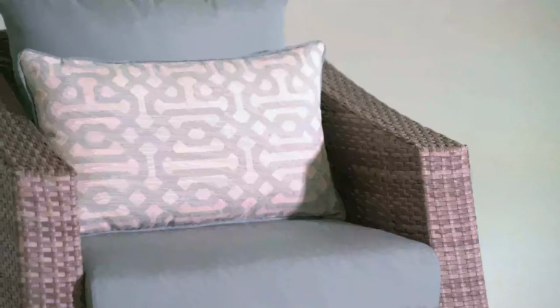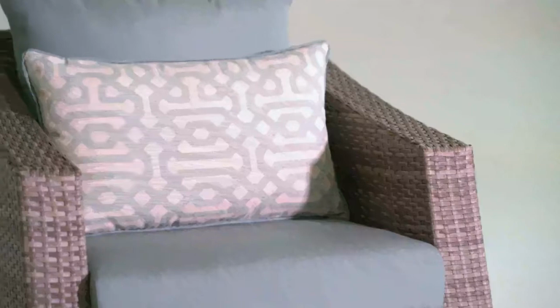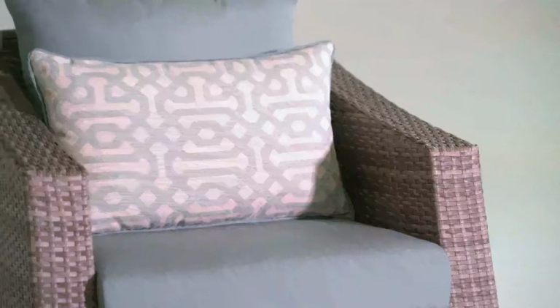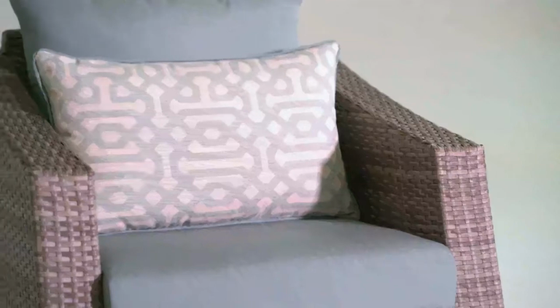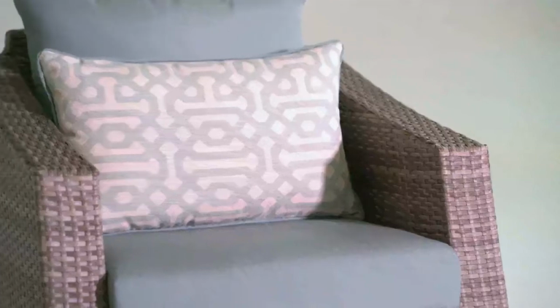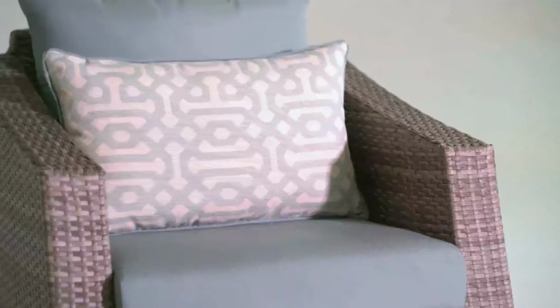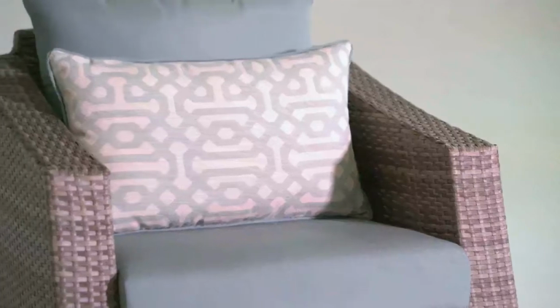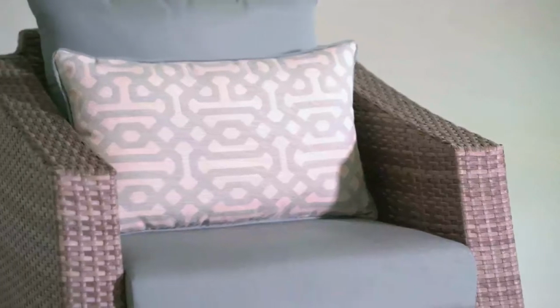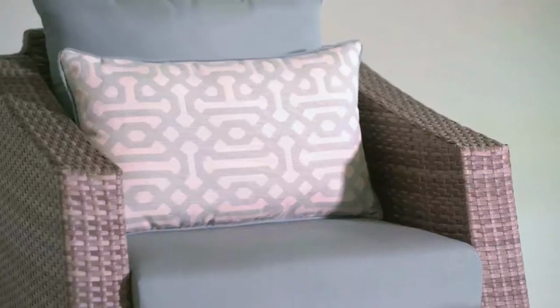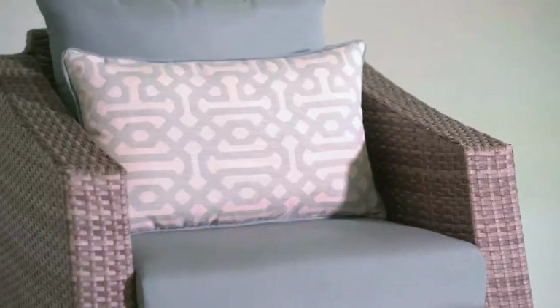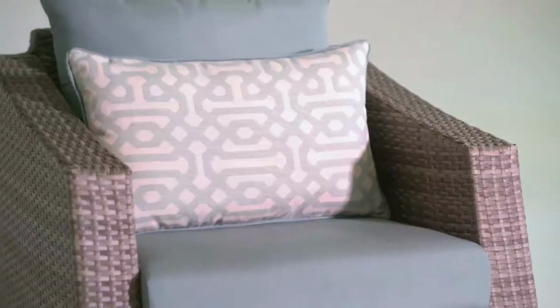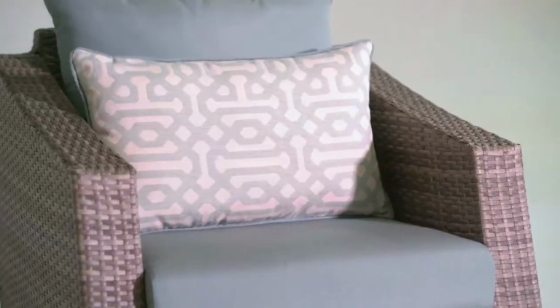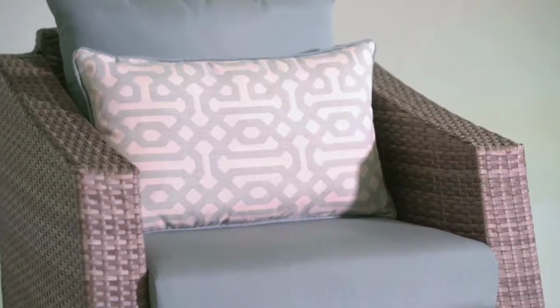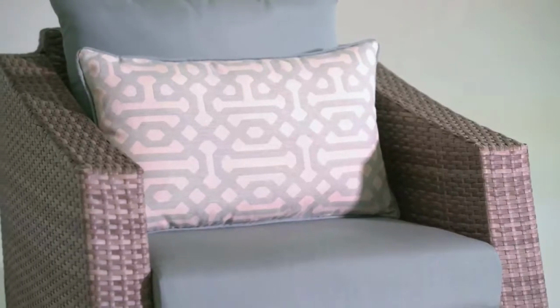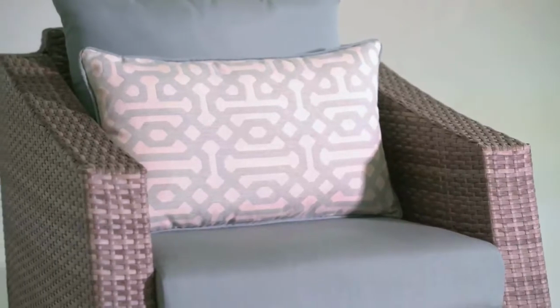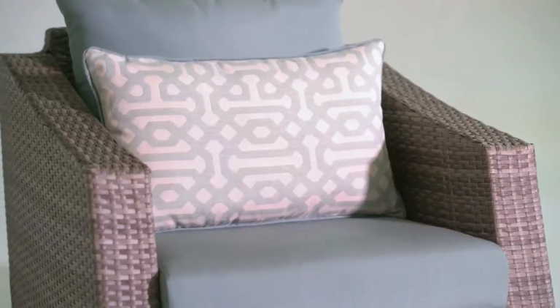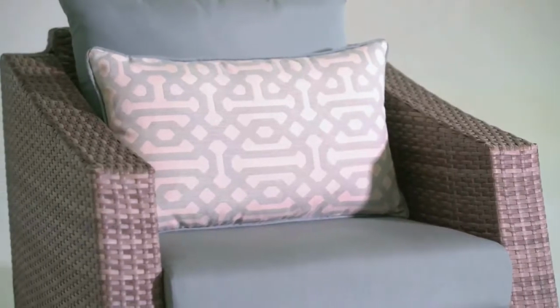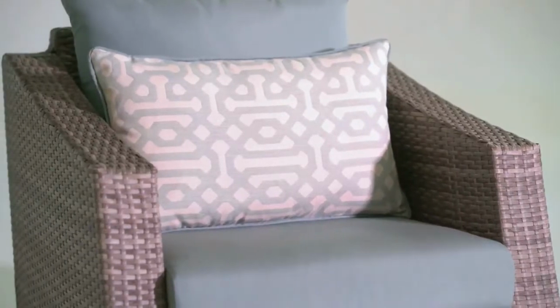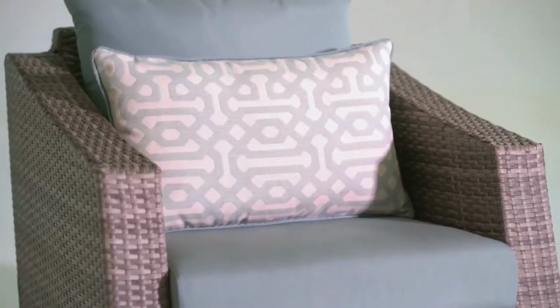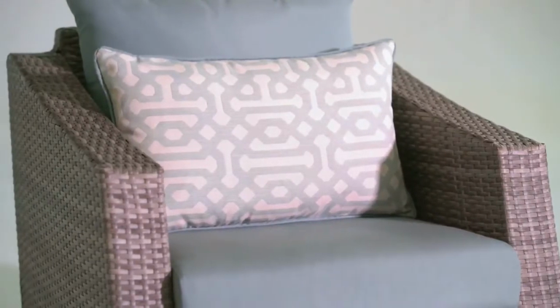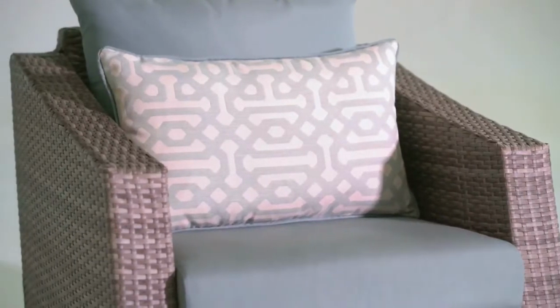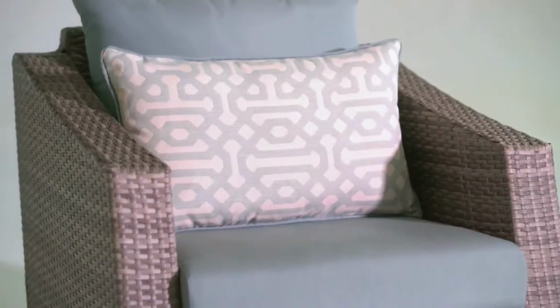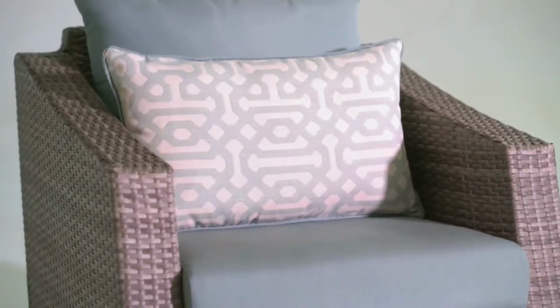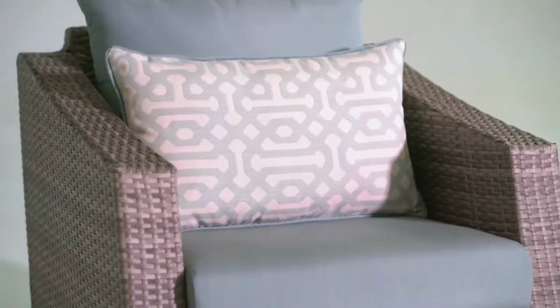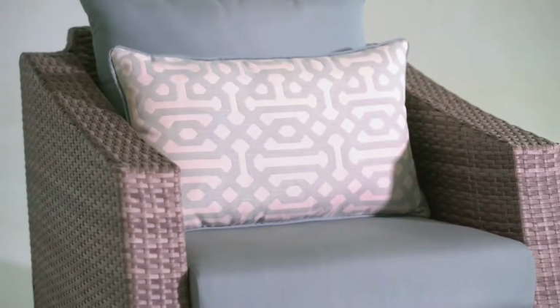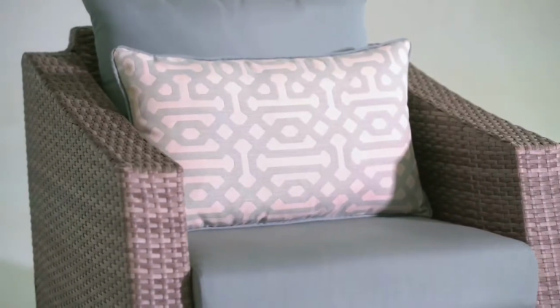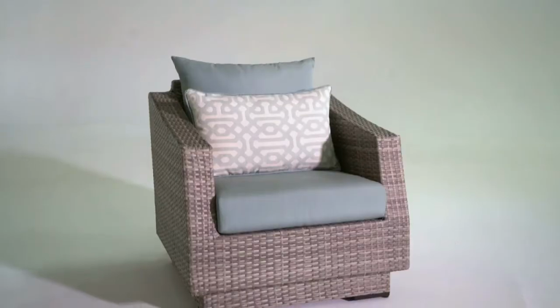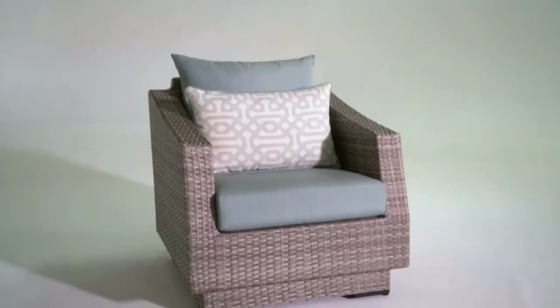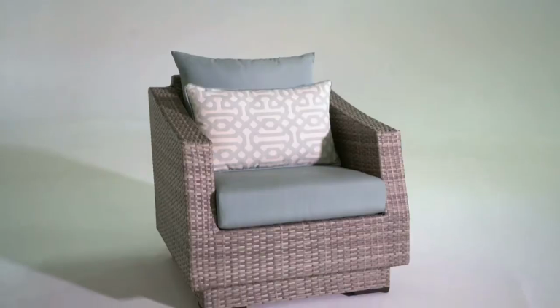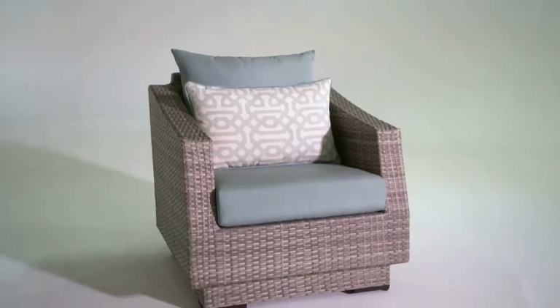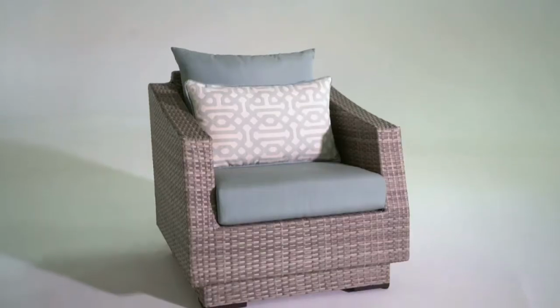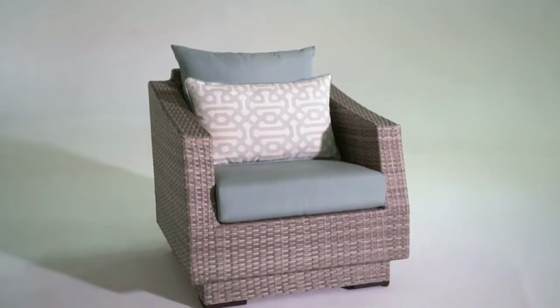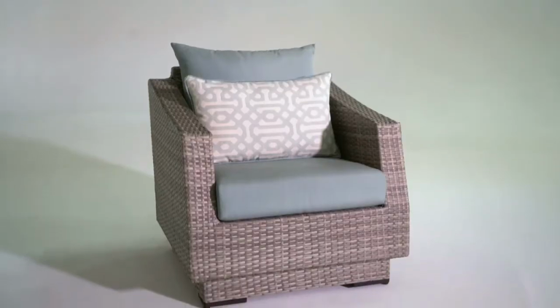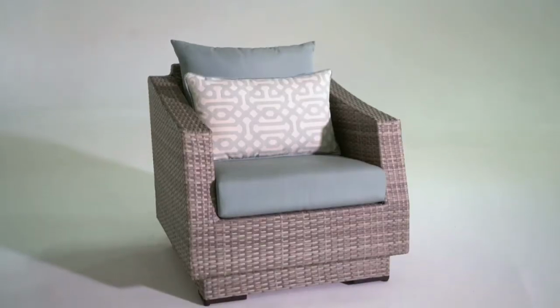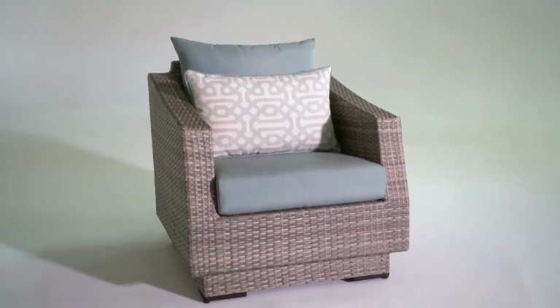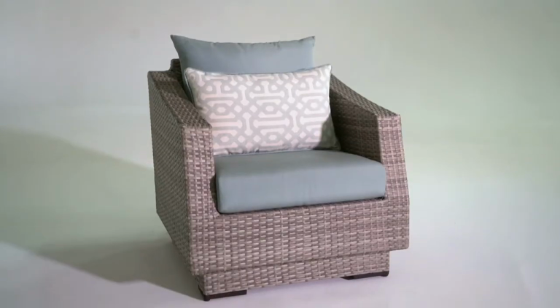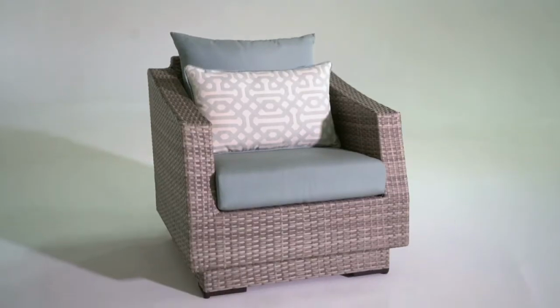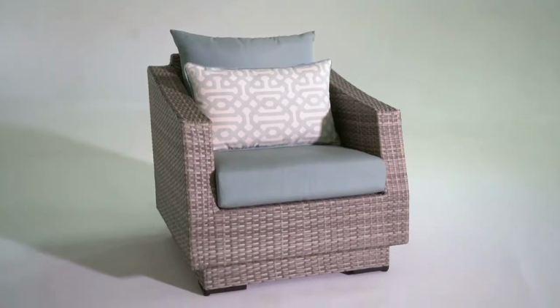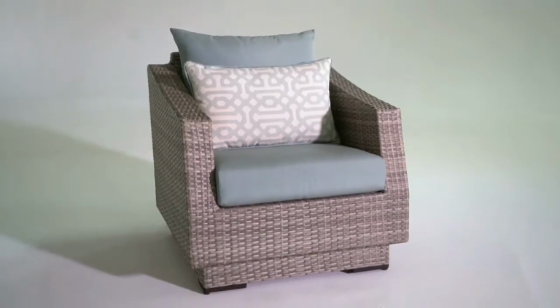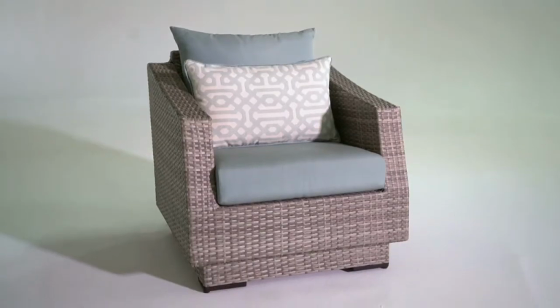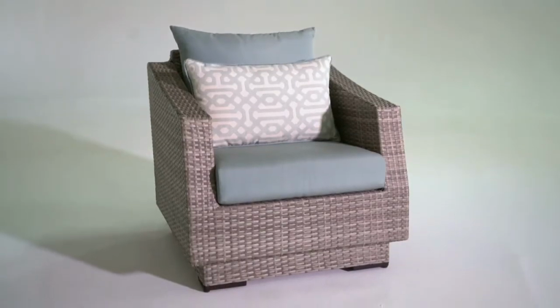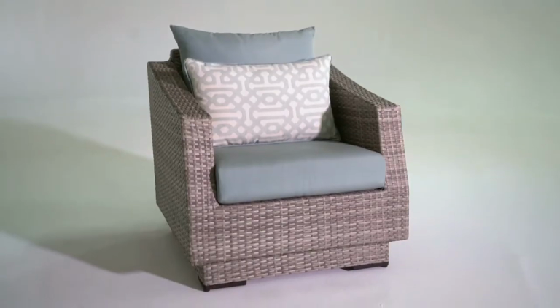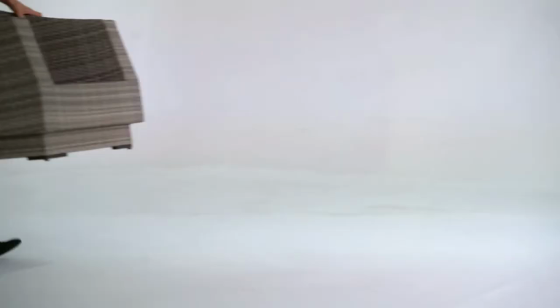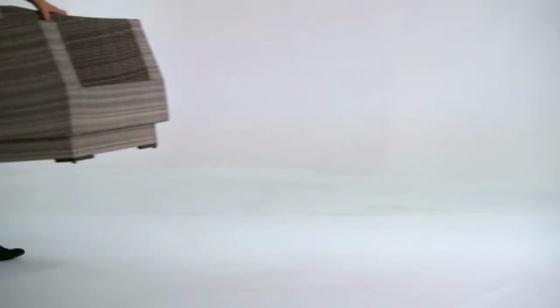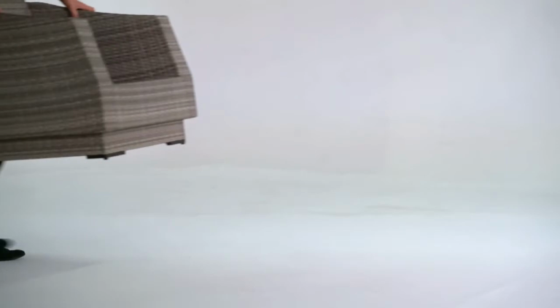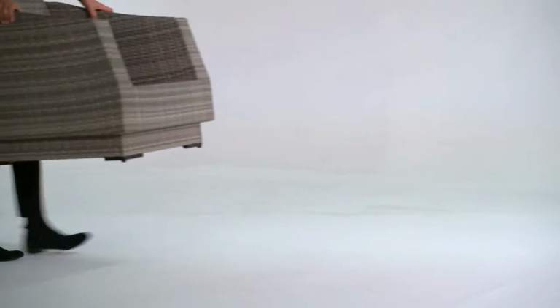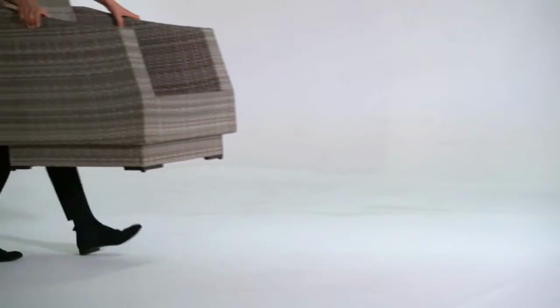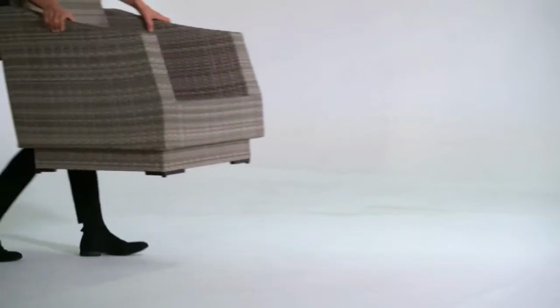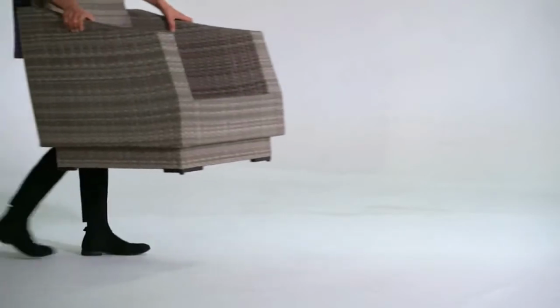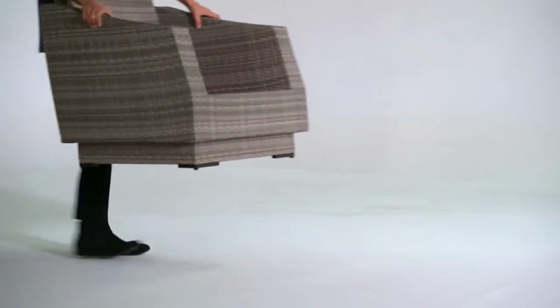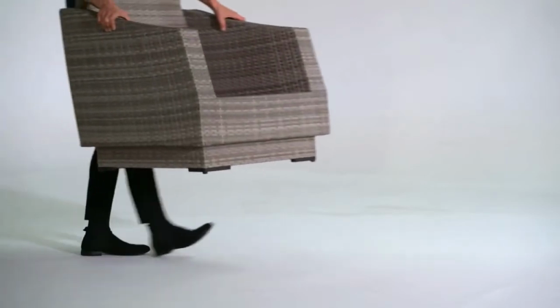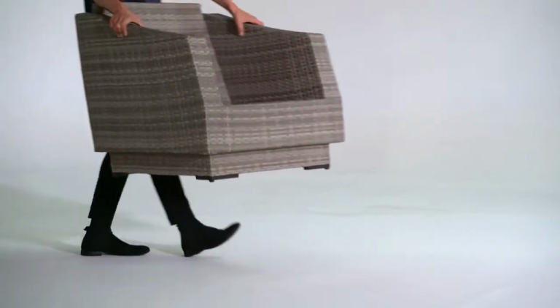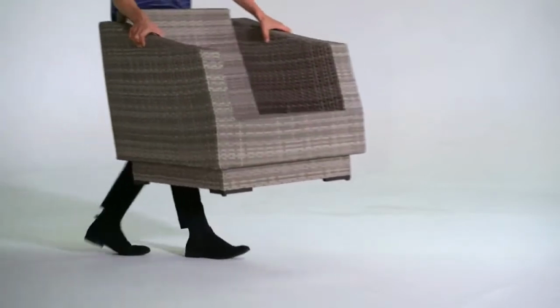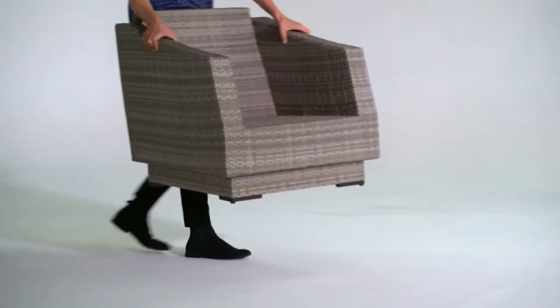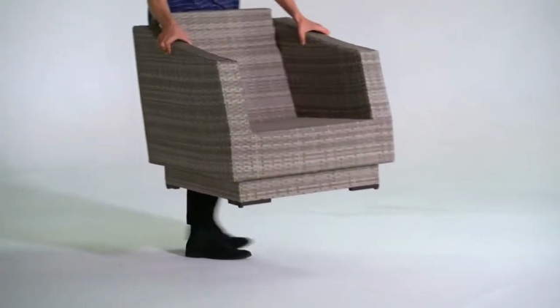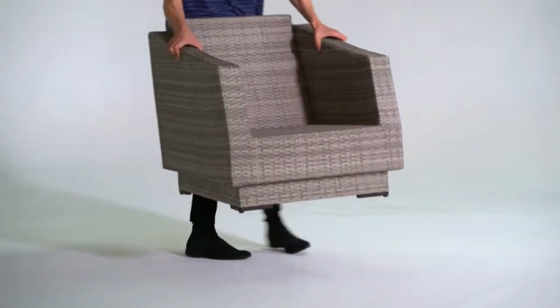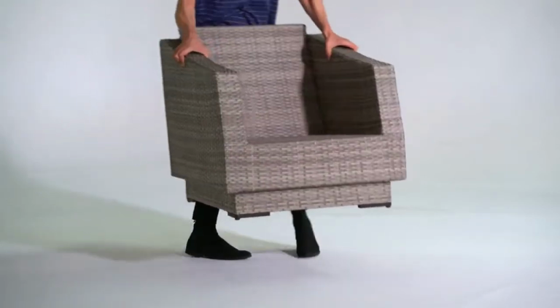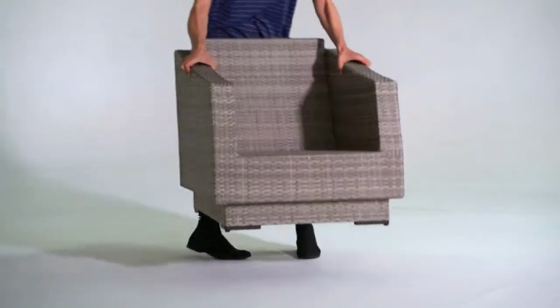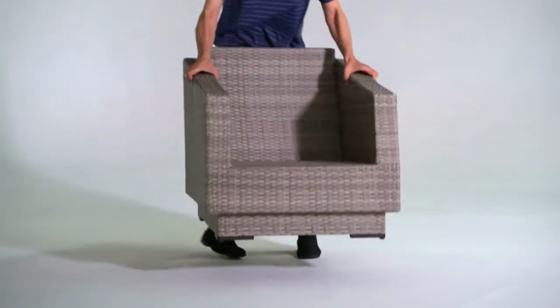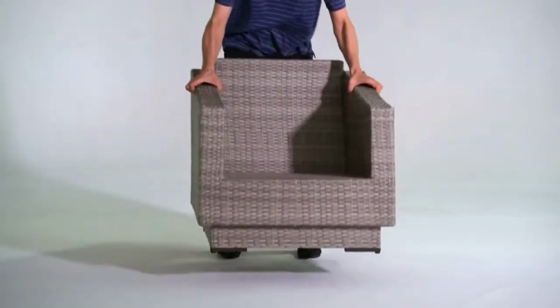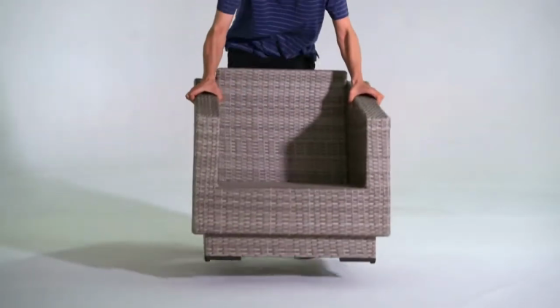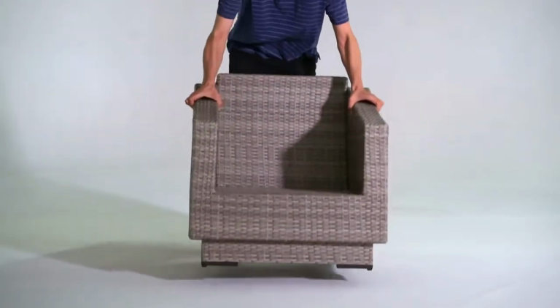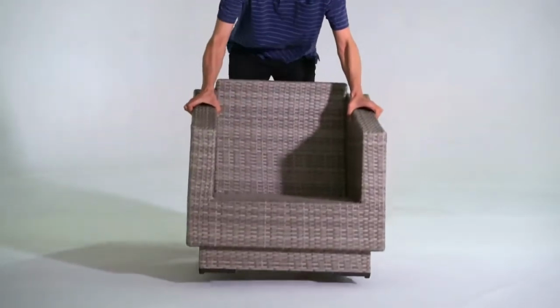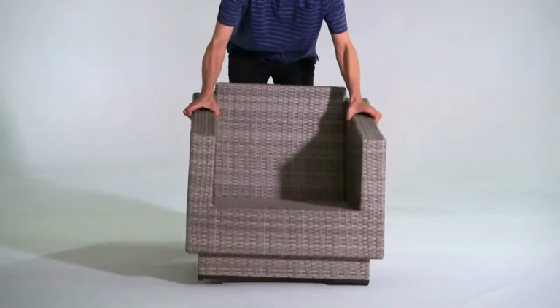At RST Brands, our patented cushion cover system is unique in design. This allows you to spot clean or replace your covers easily.